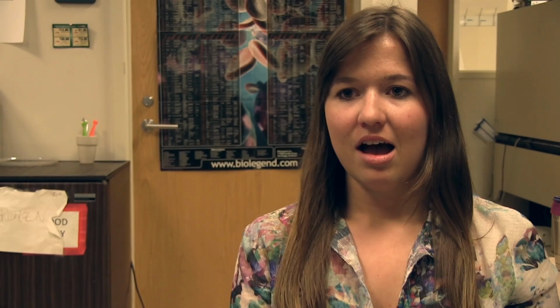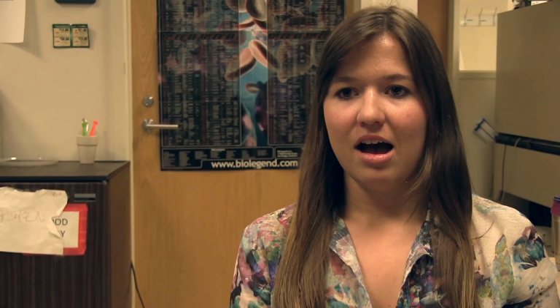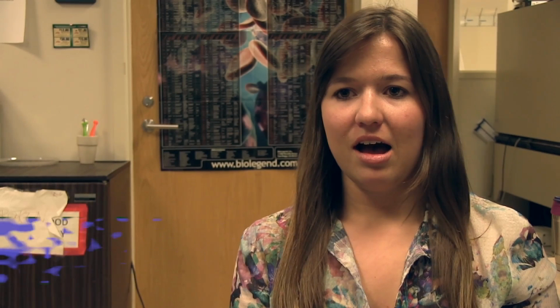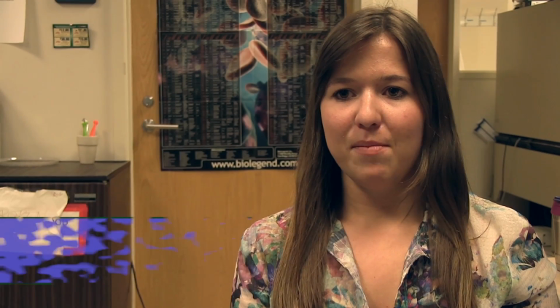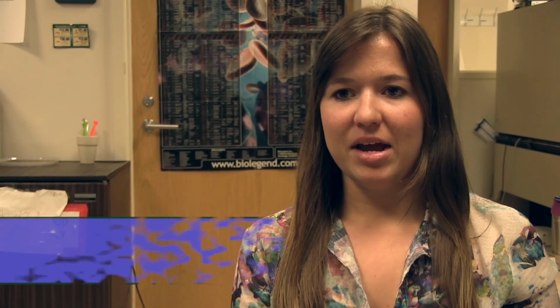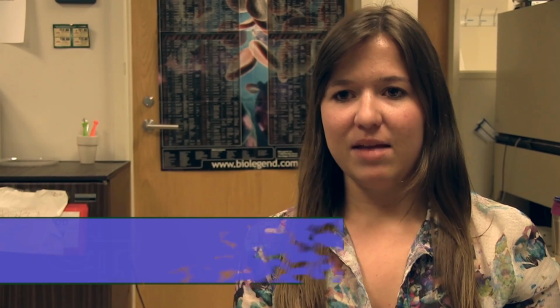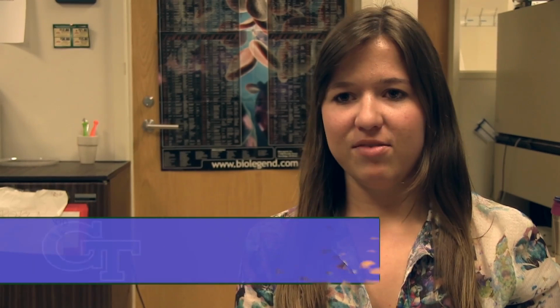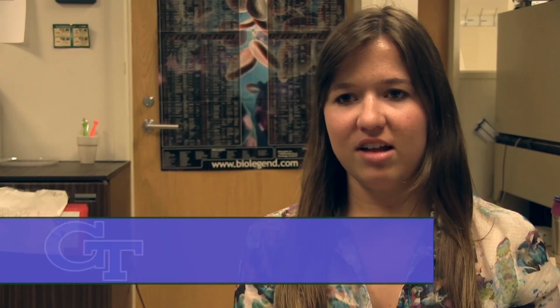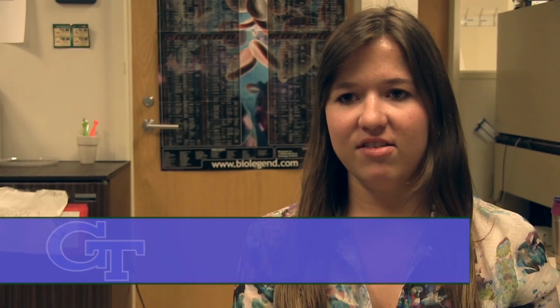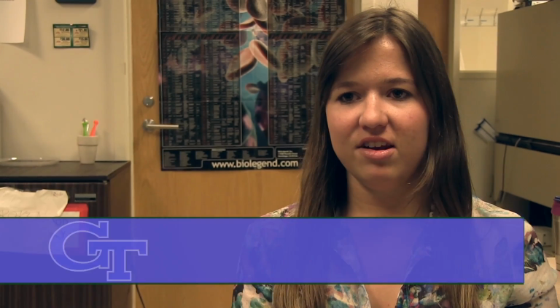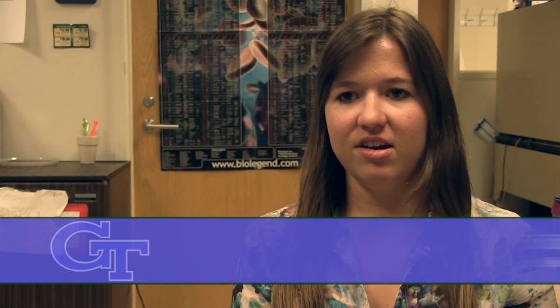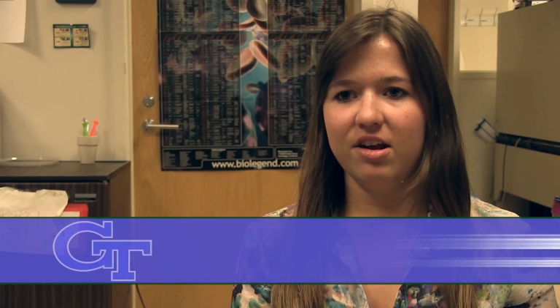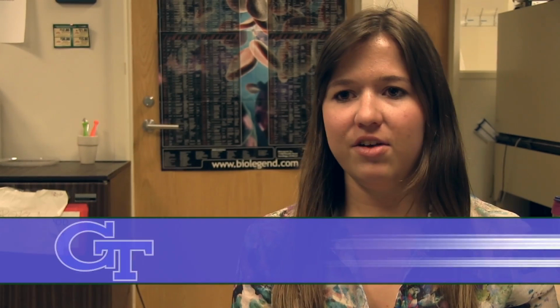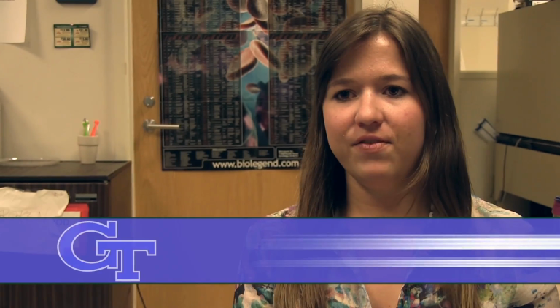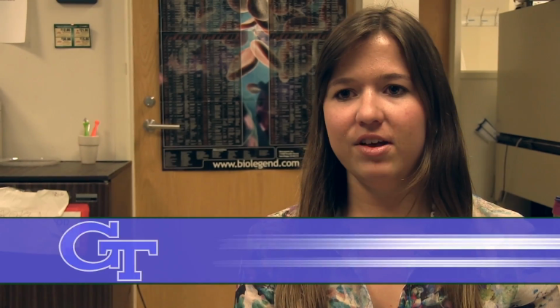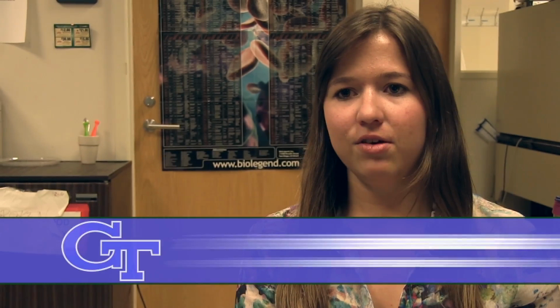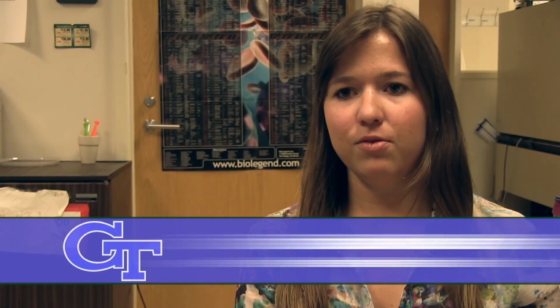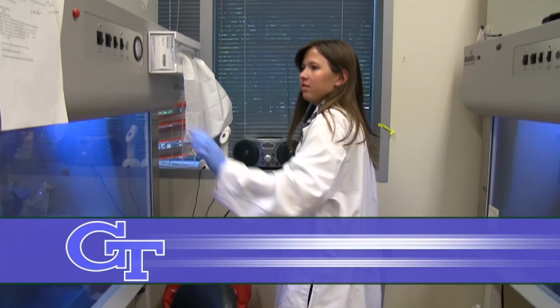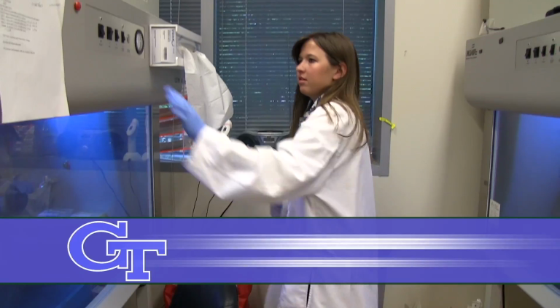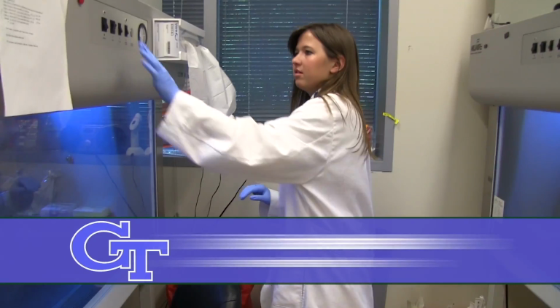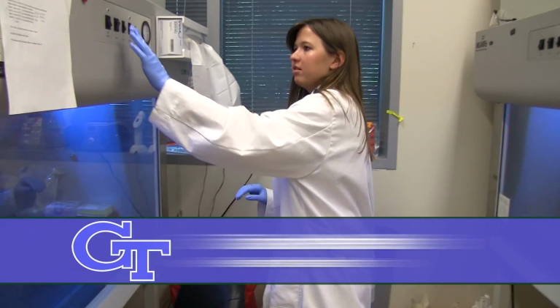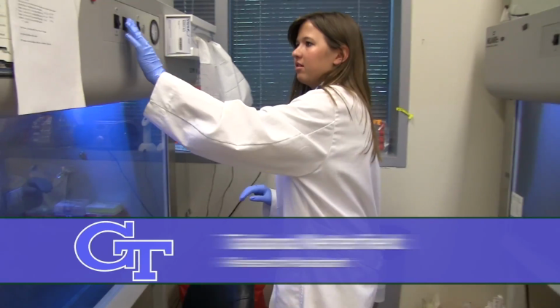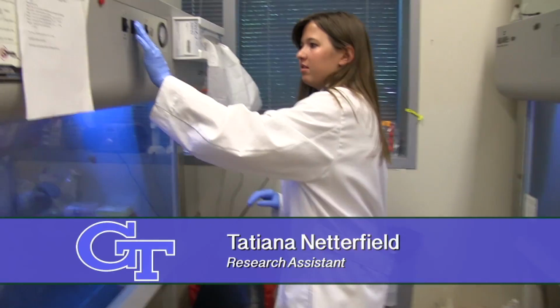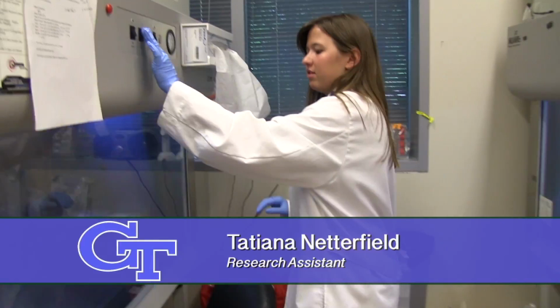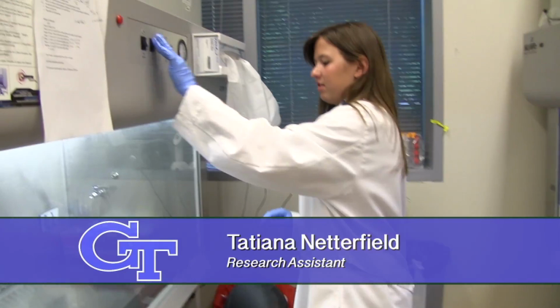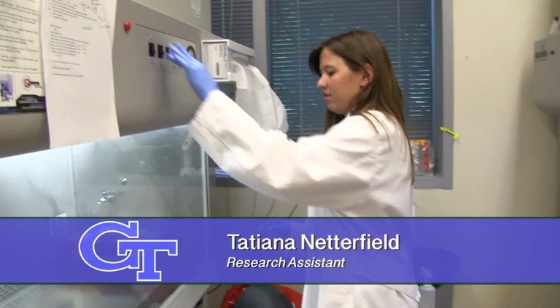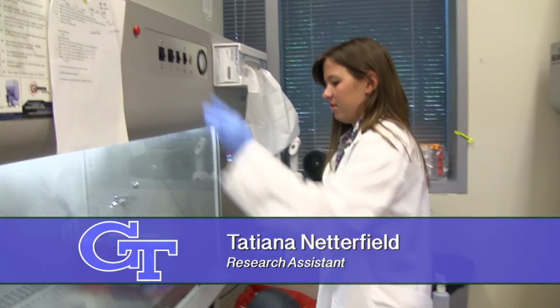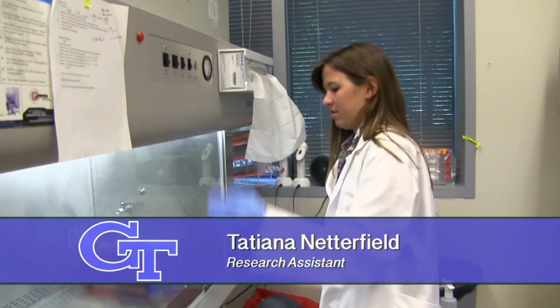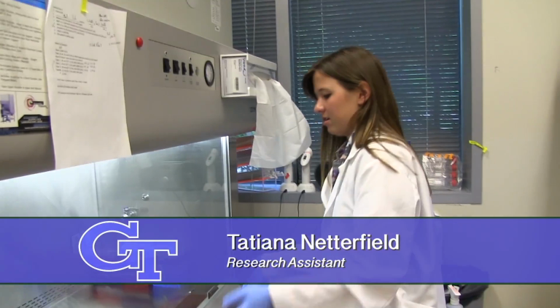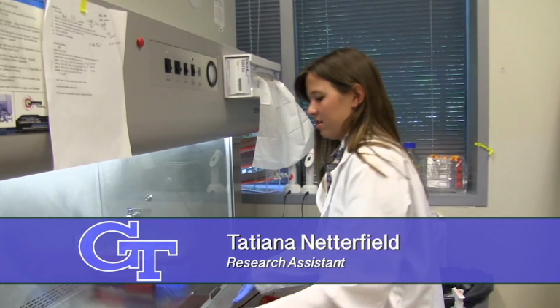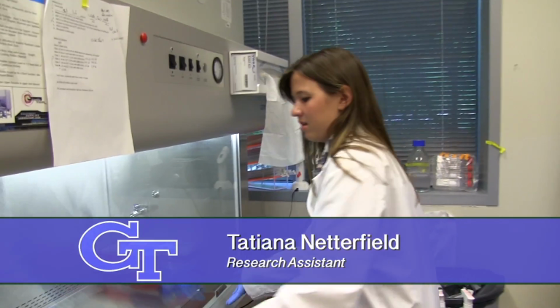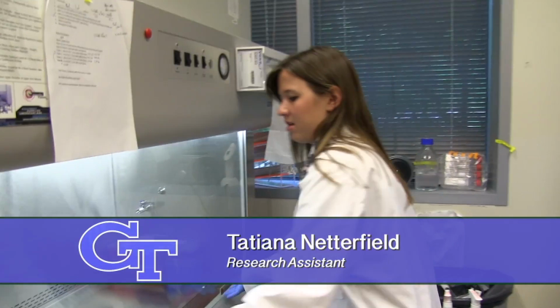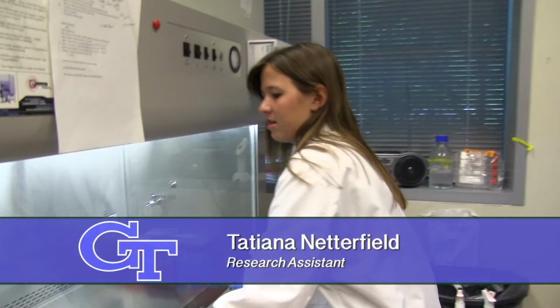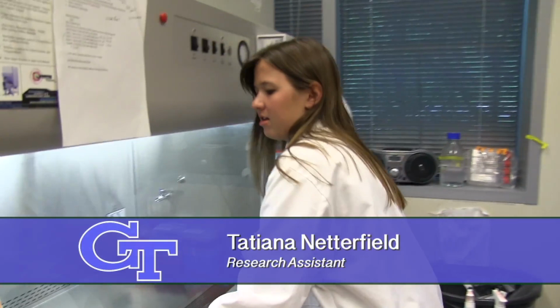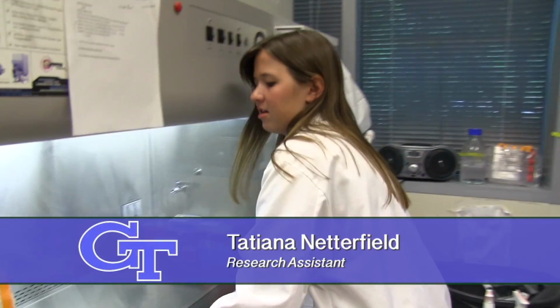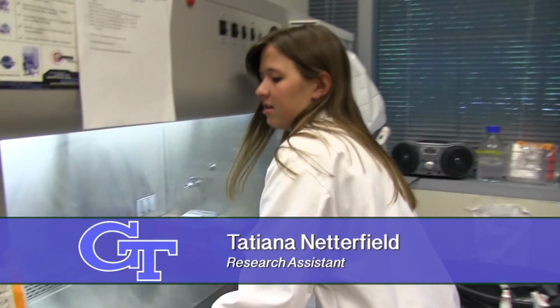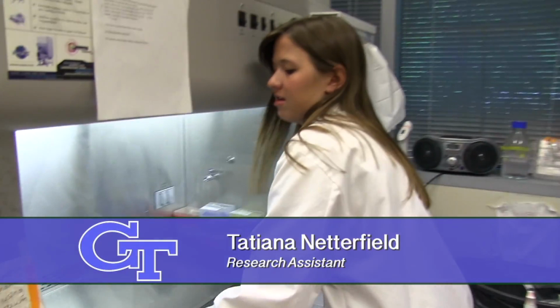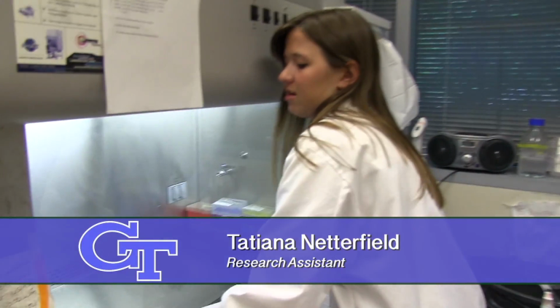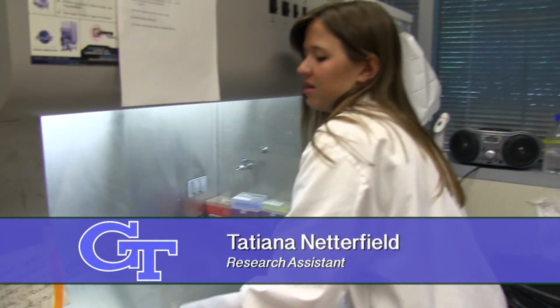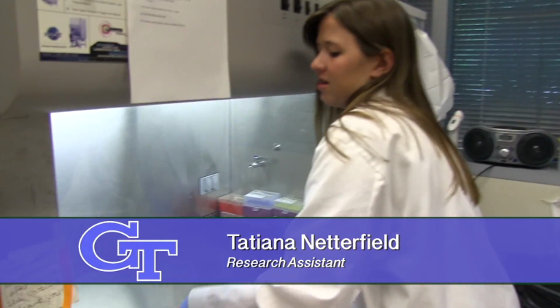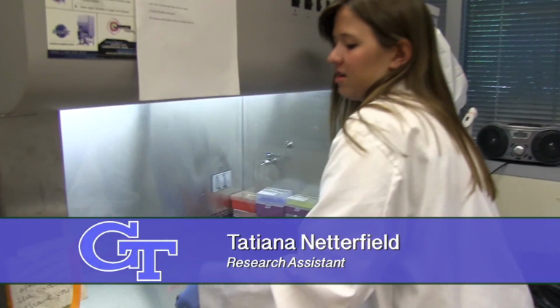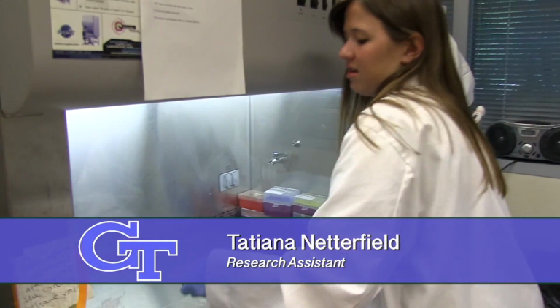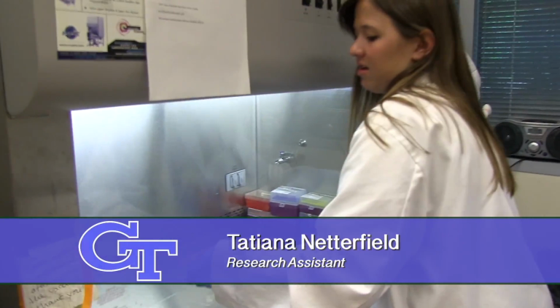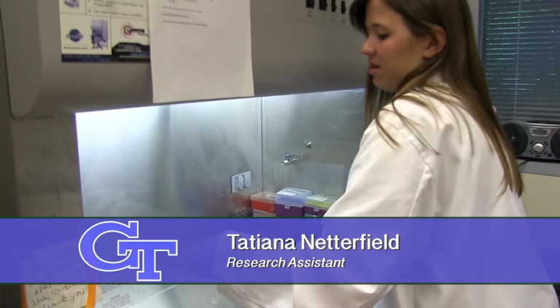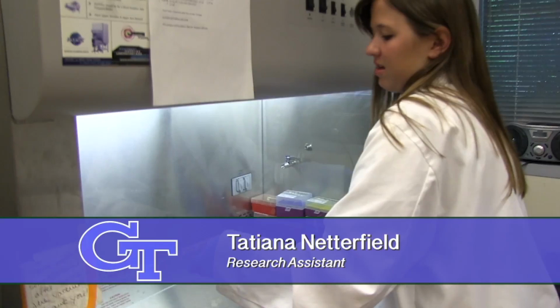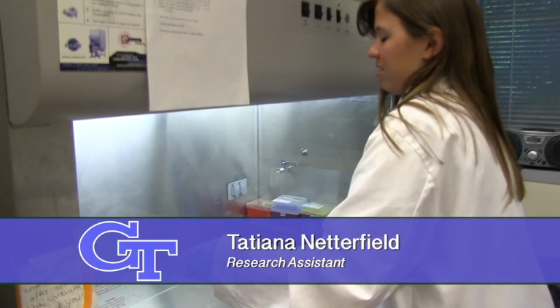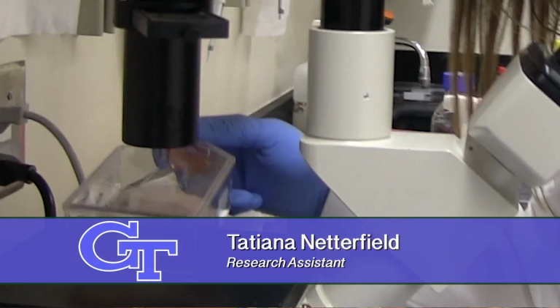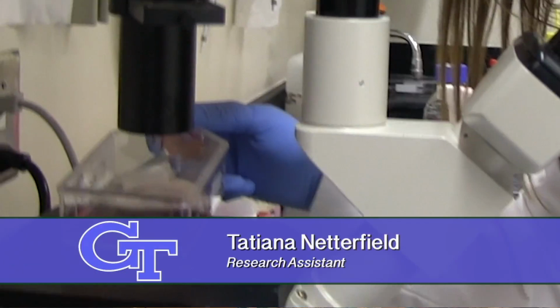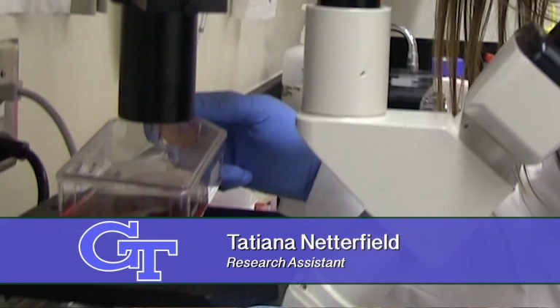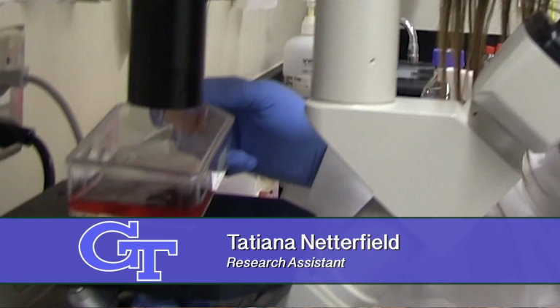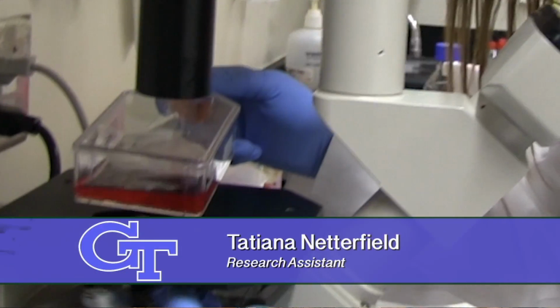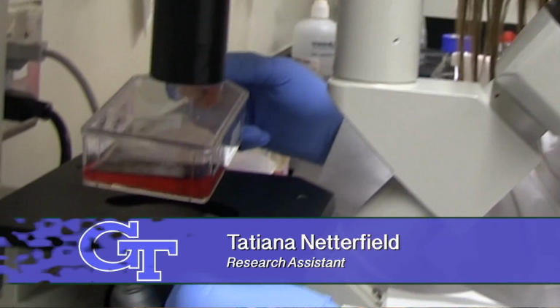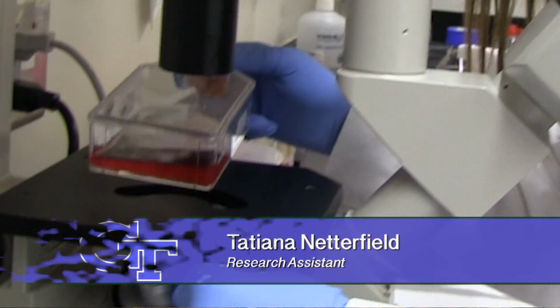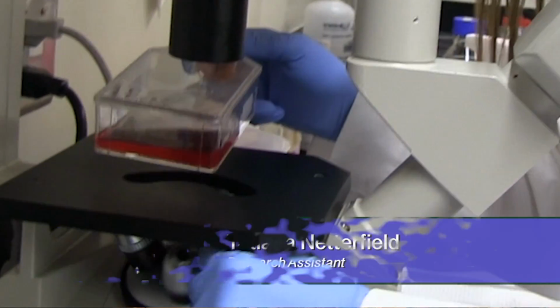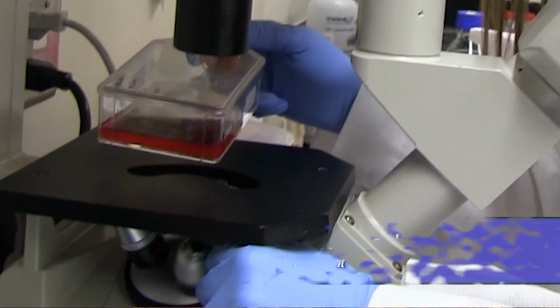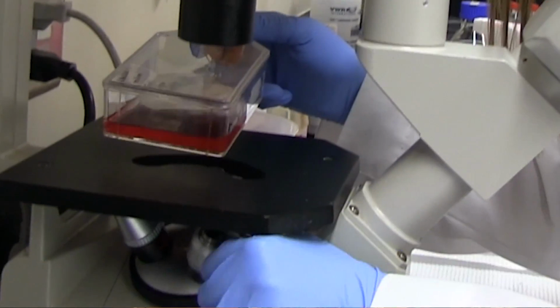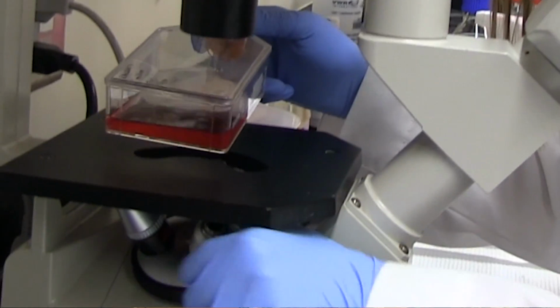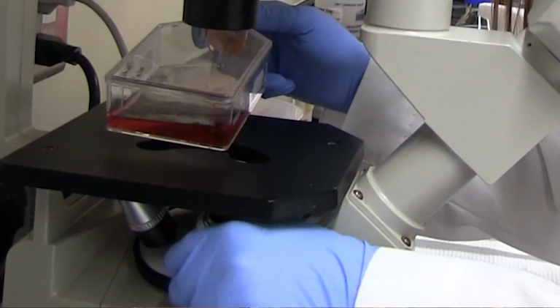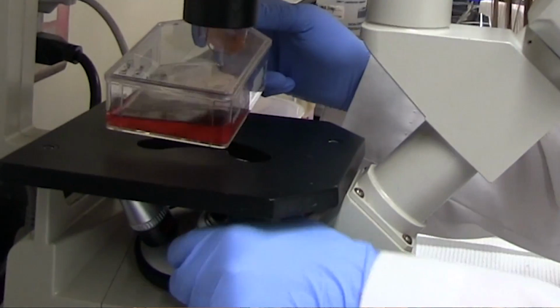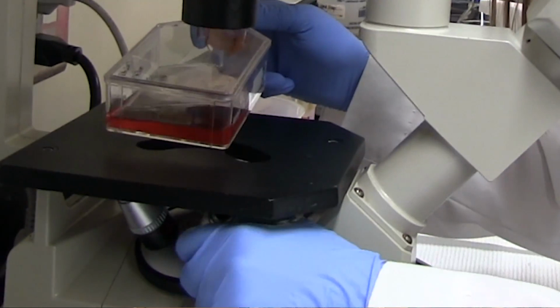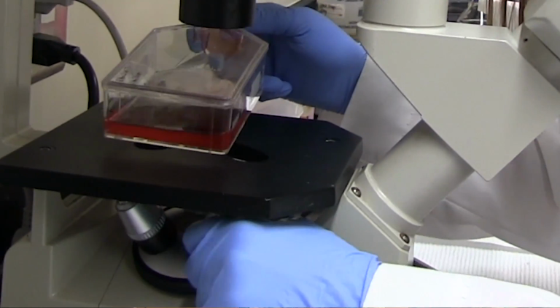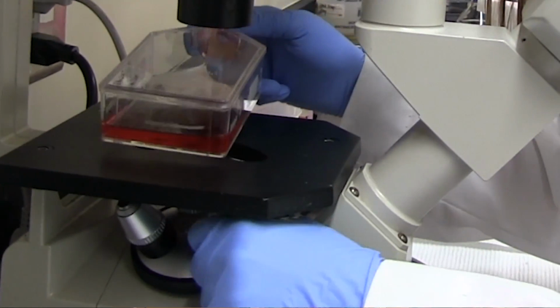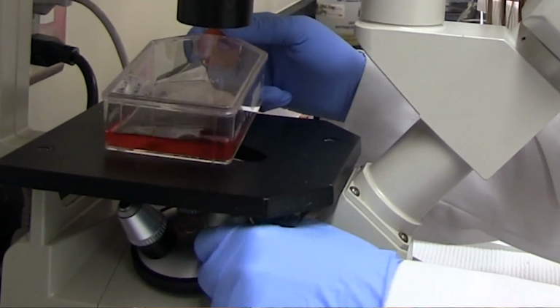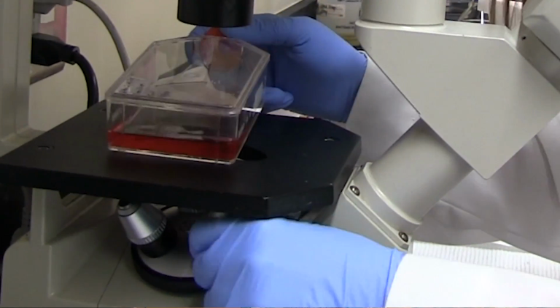My name is Tatiana Nutterfield. We're in Melissa Kemp's lab at Georgia Tech and I am an undergraduate research assistant.